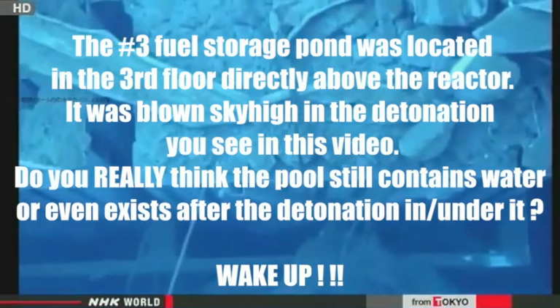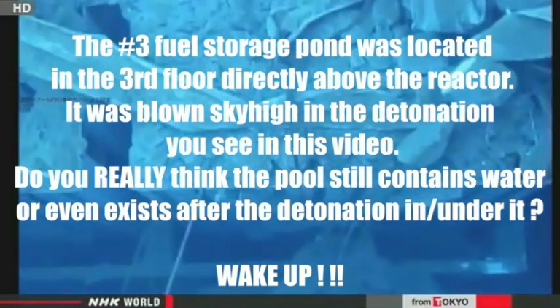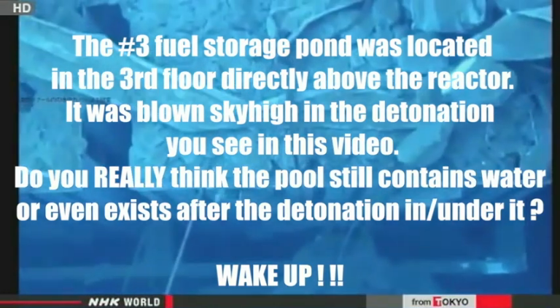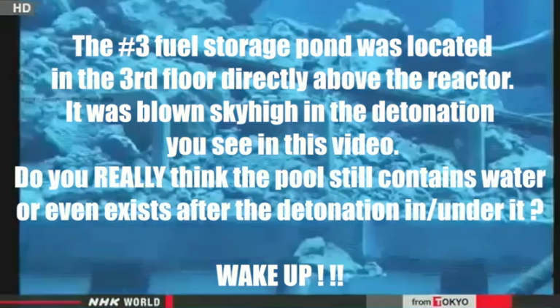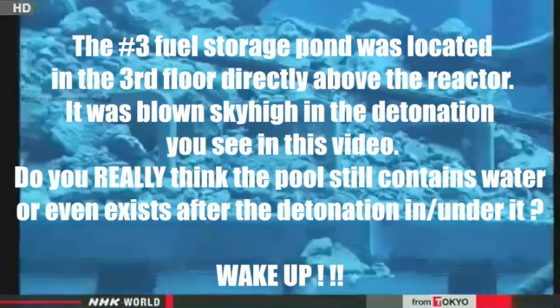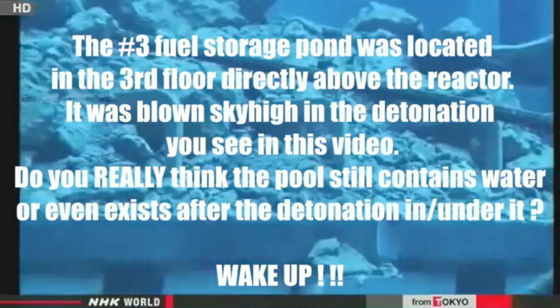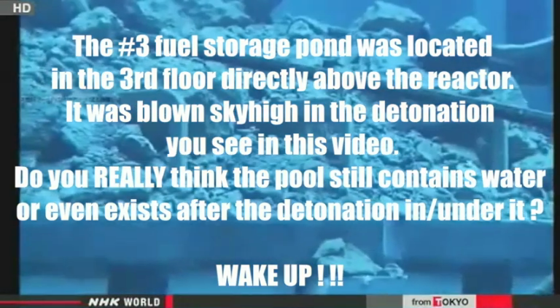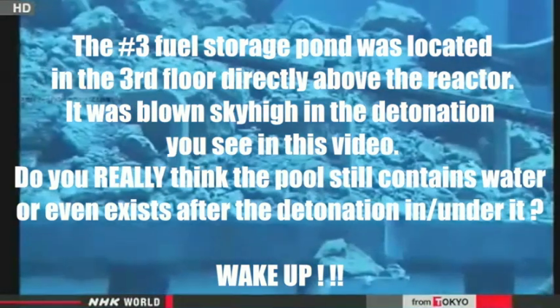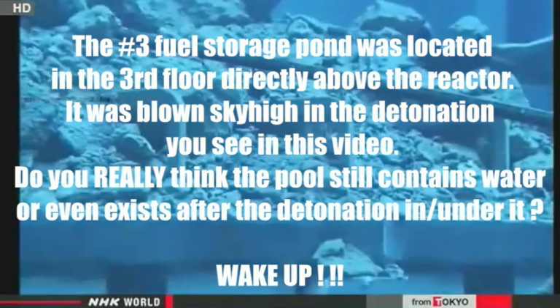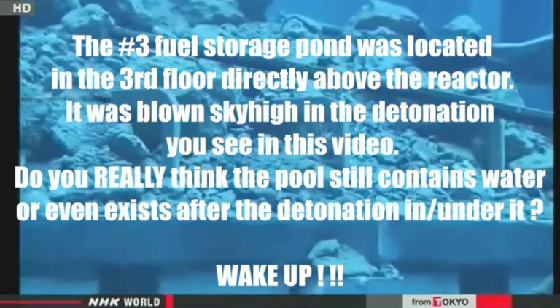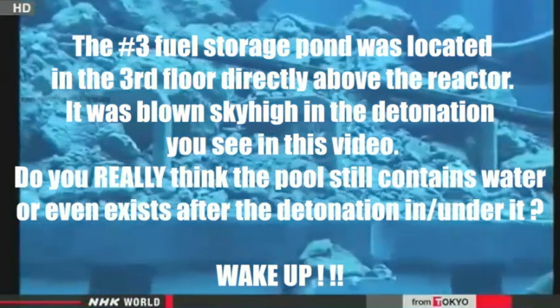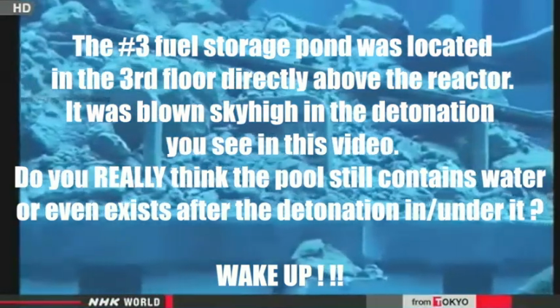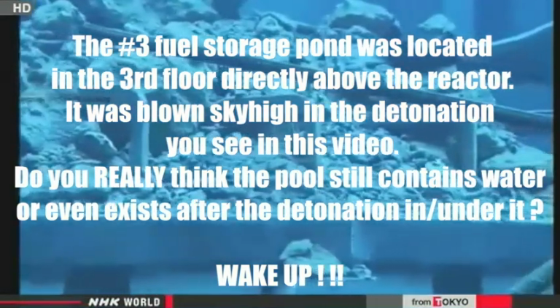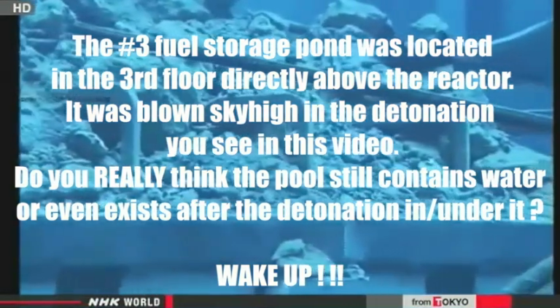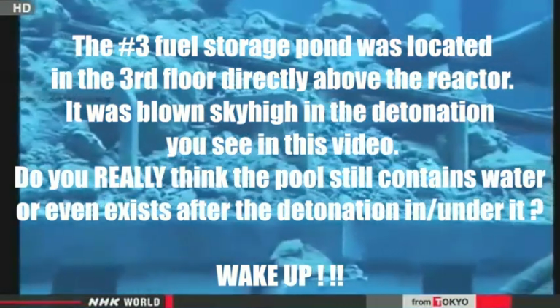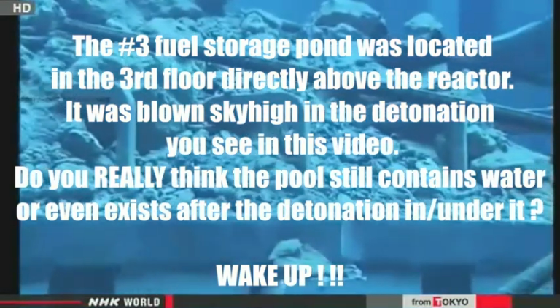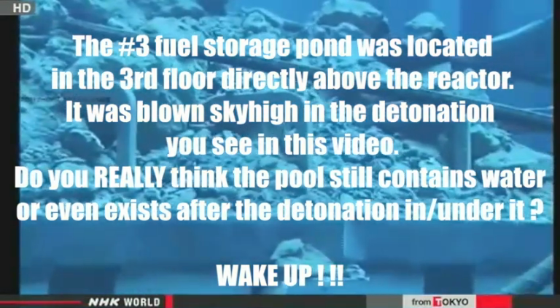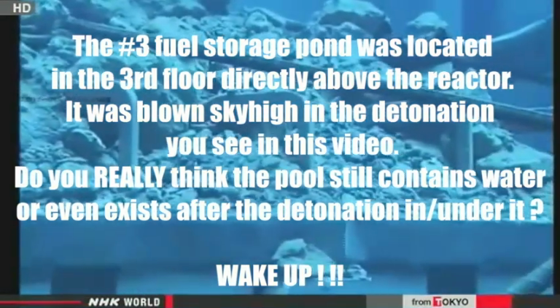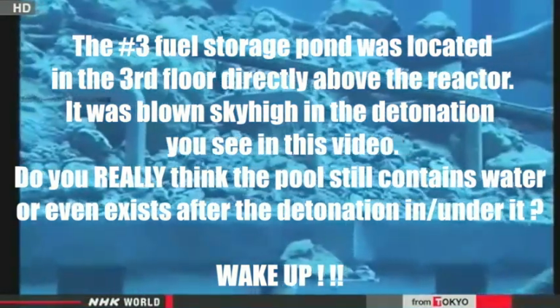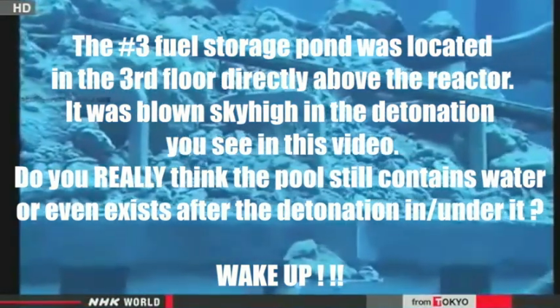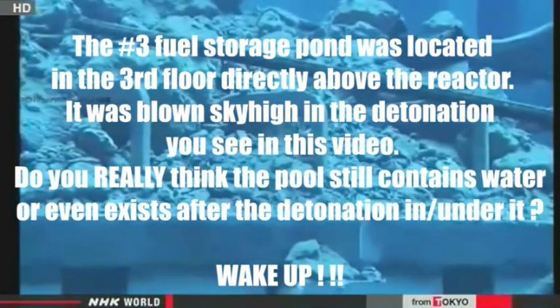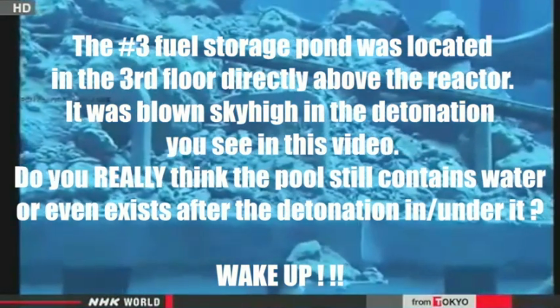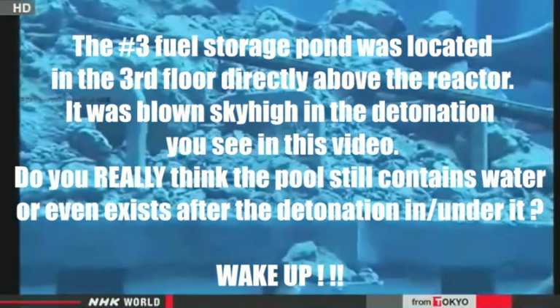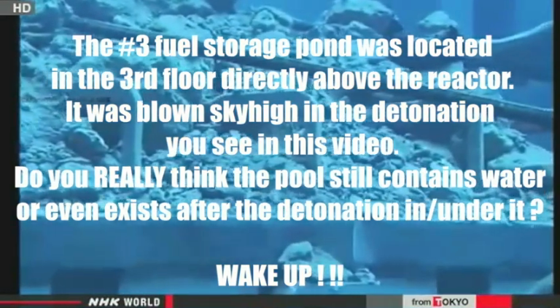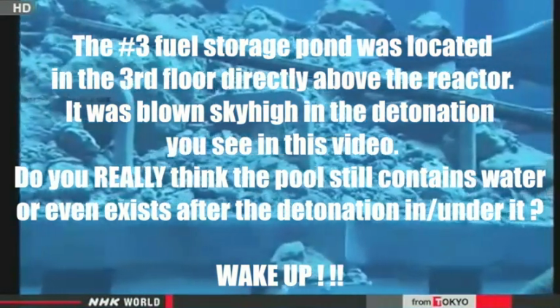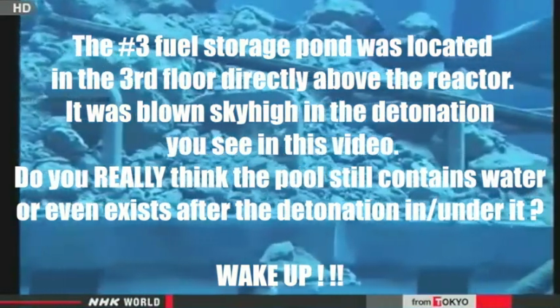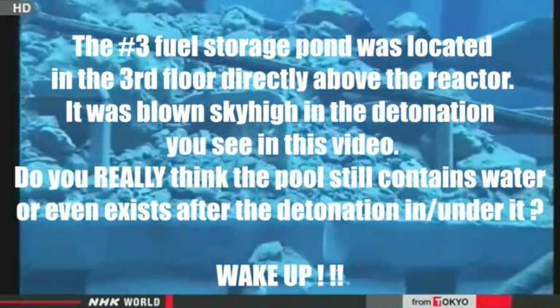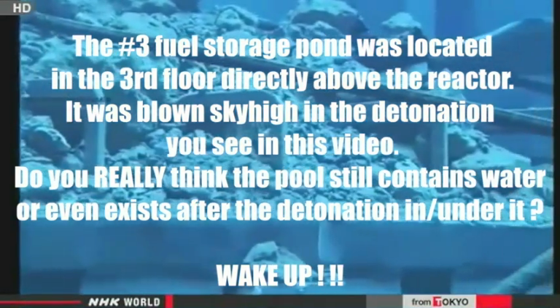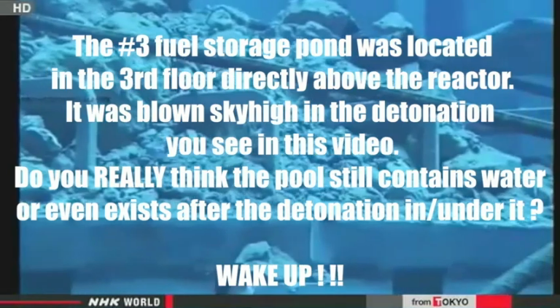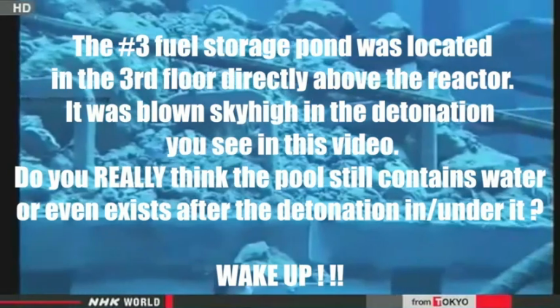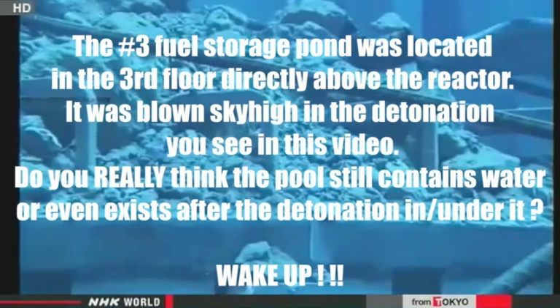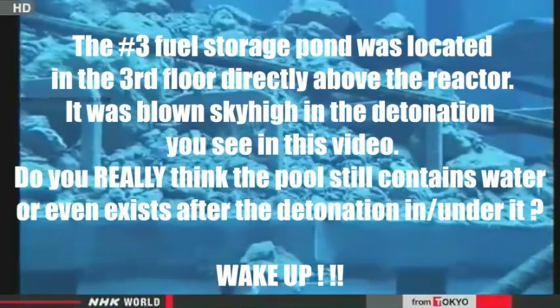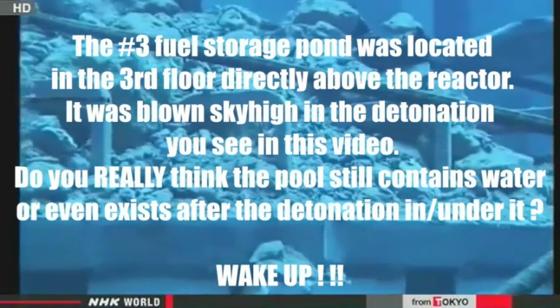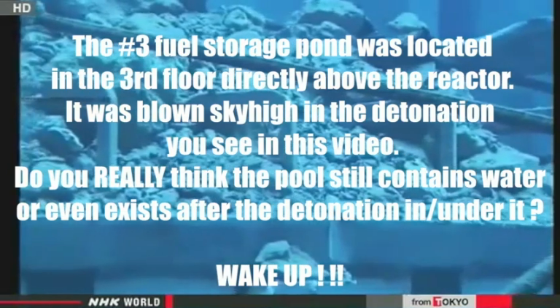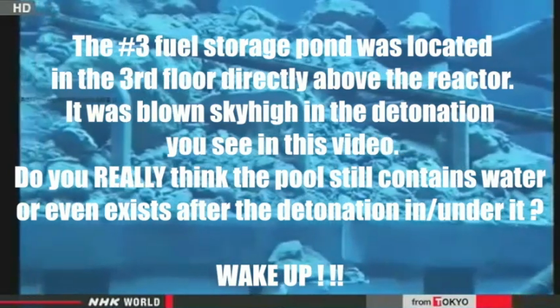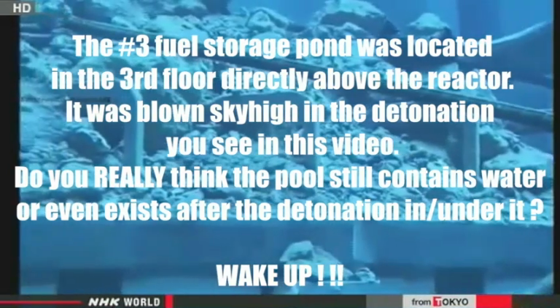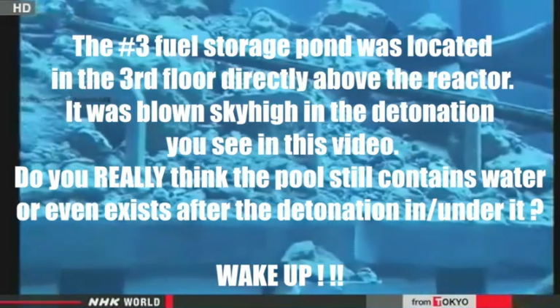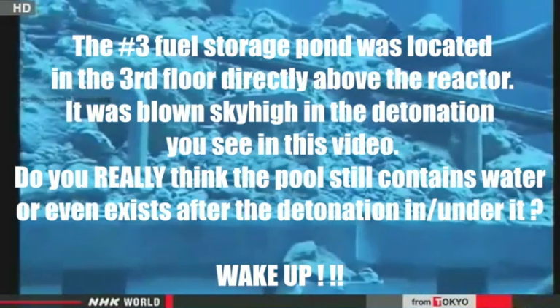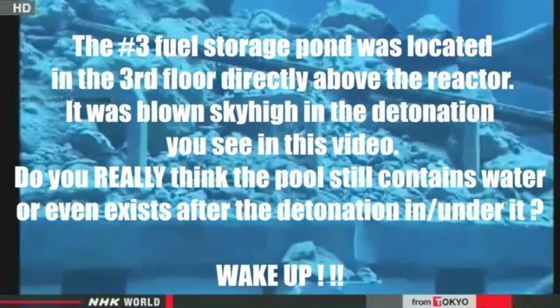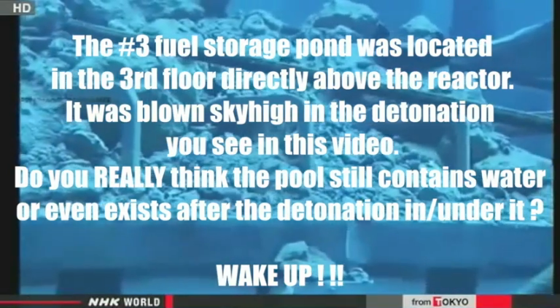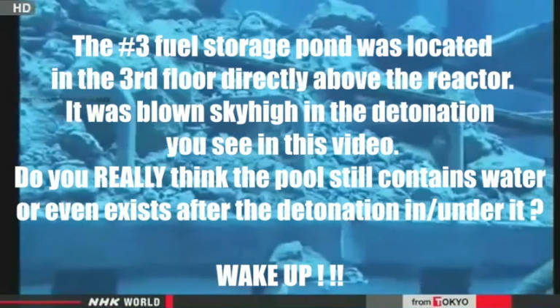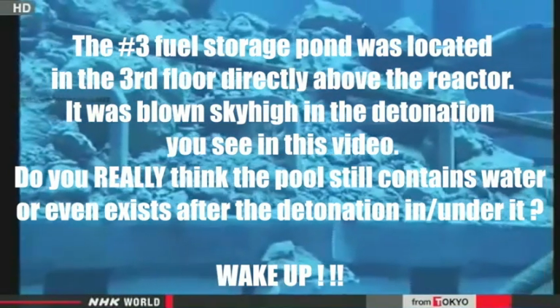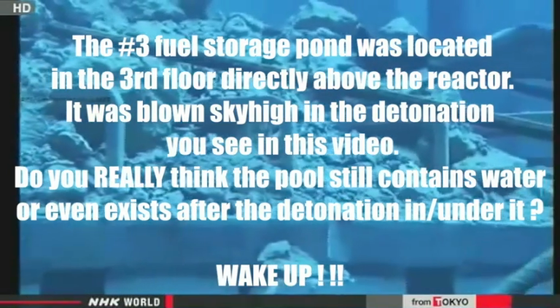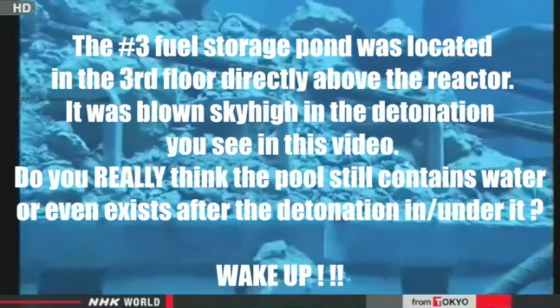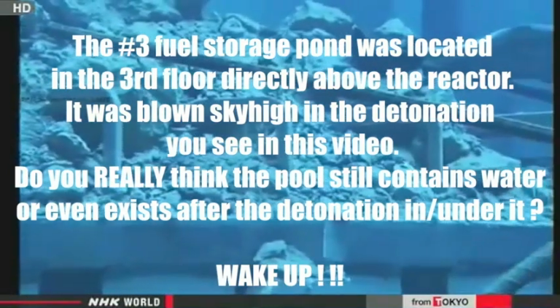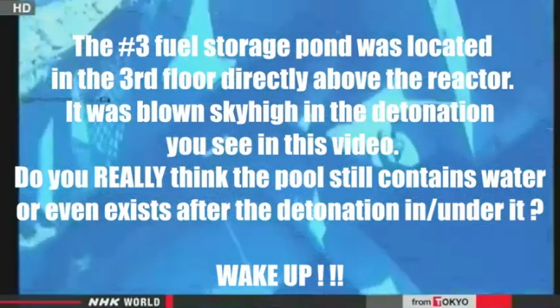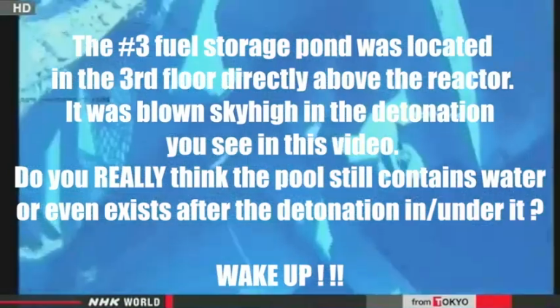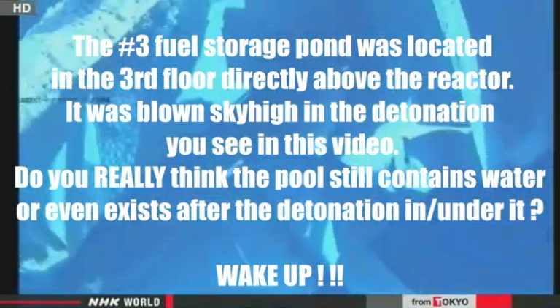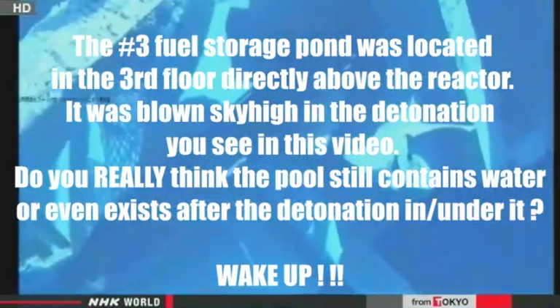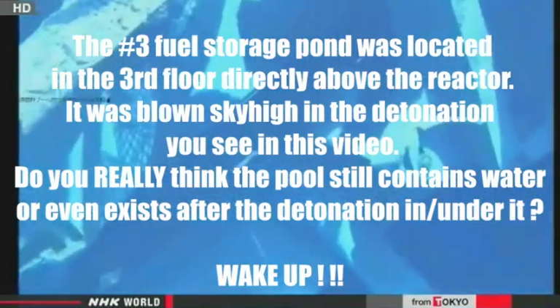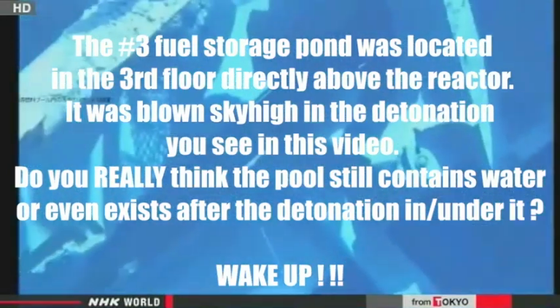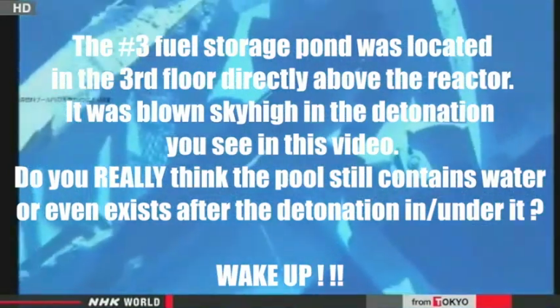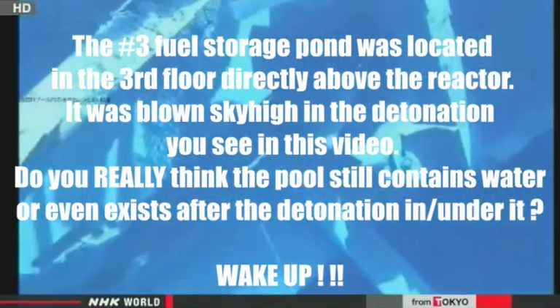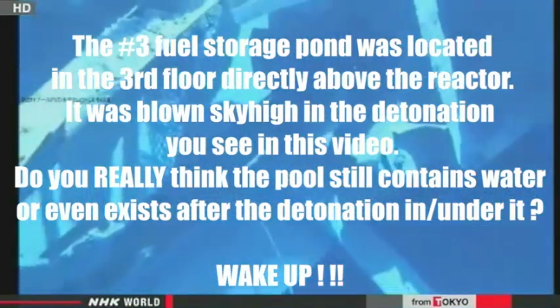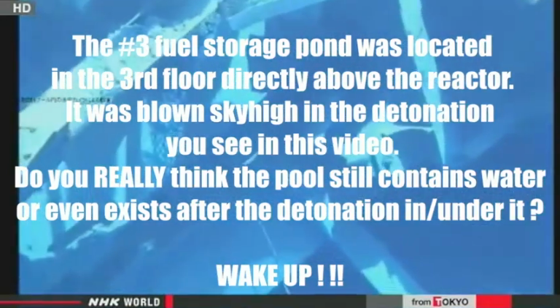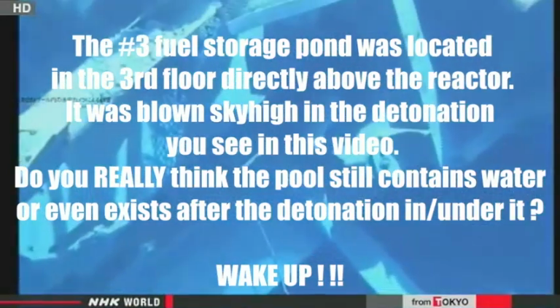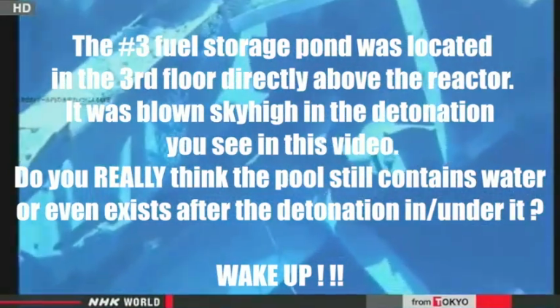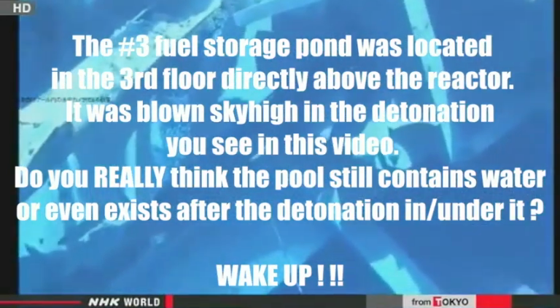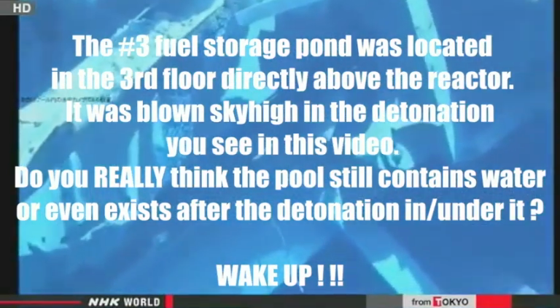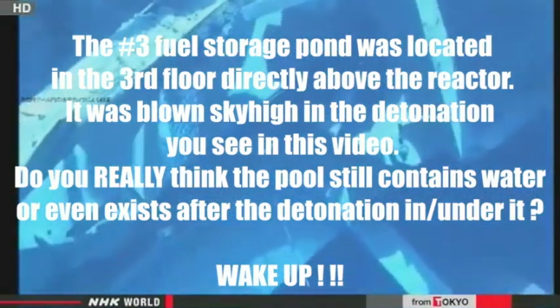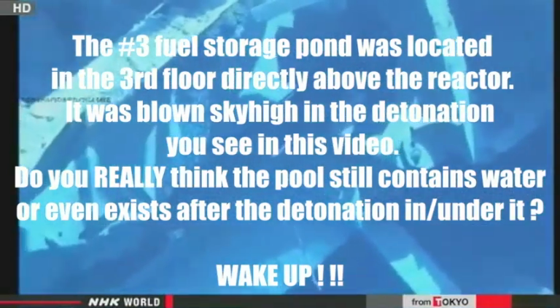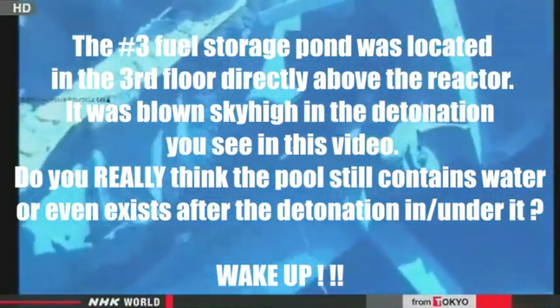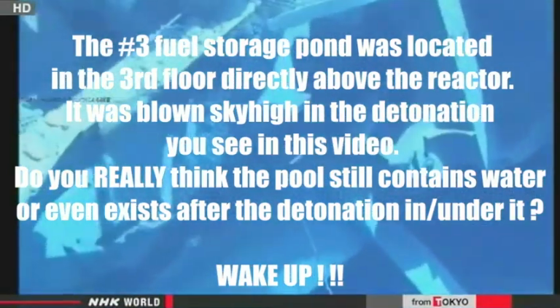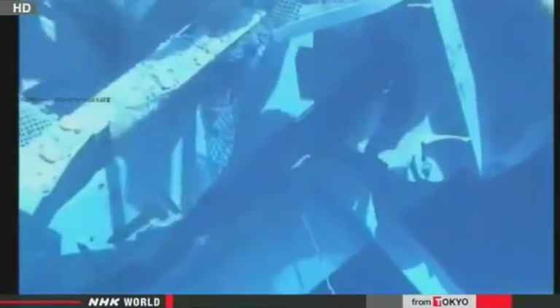The No. 3 reactor building was badly damaged by the hydrogen explosion that destroyed the plant in 2011. Its fuel pool is still littered with wreckage.